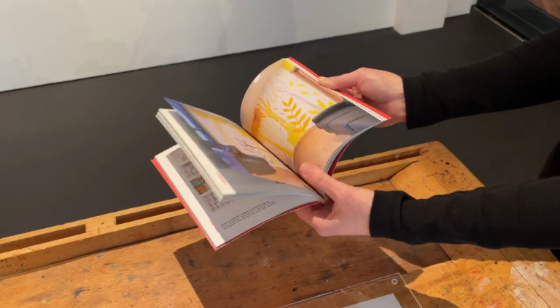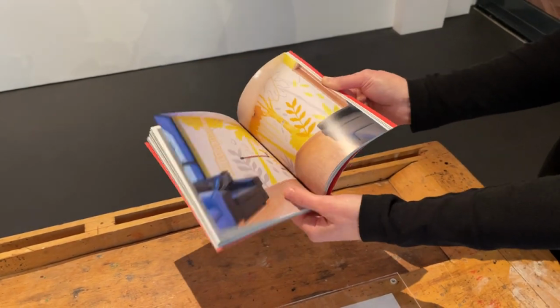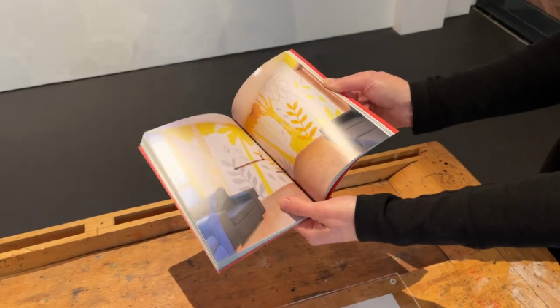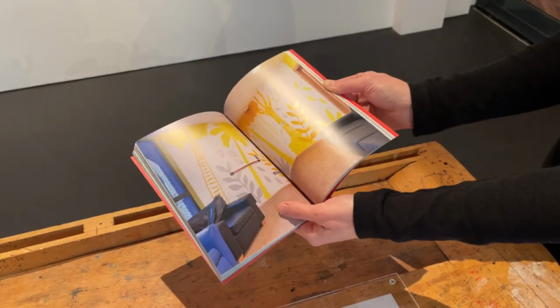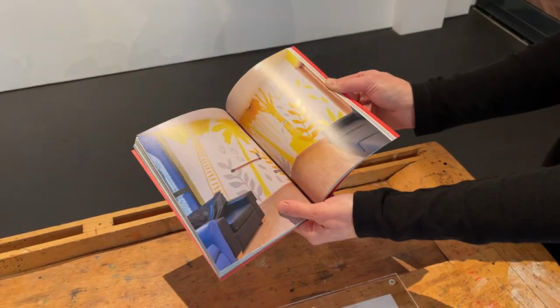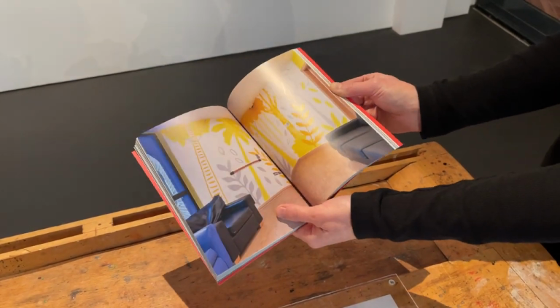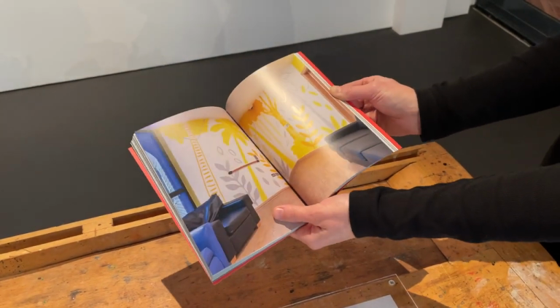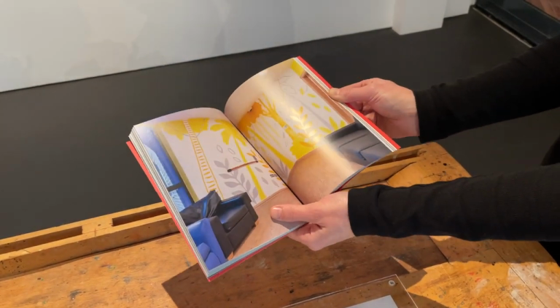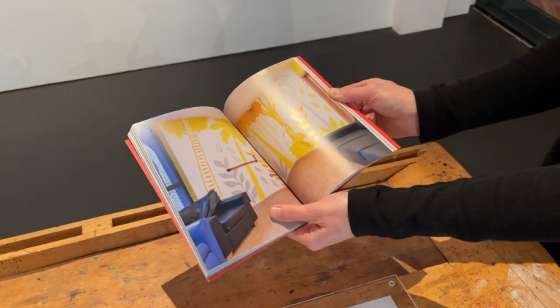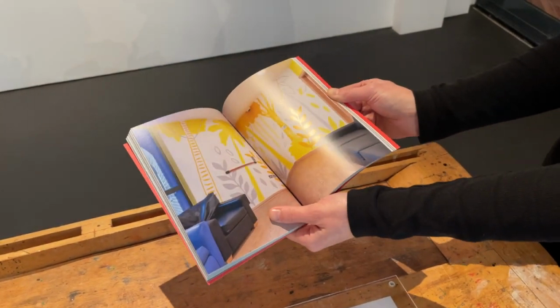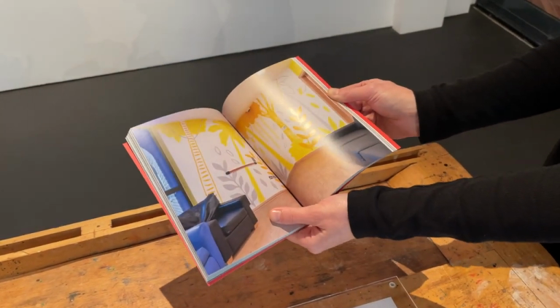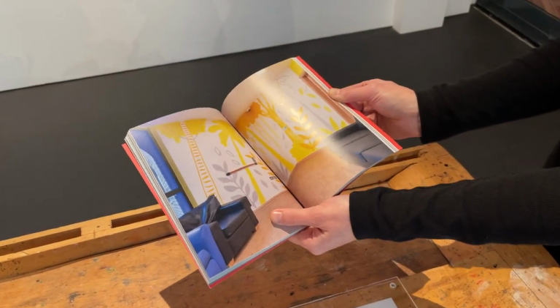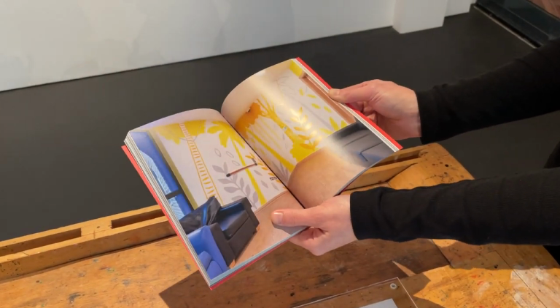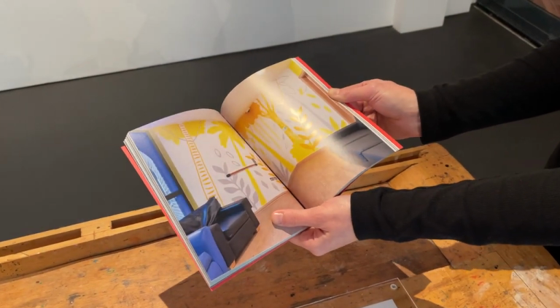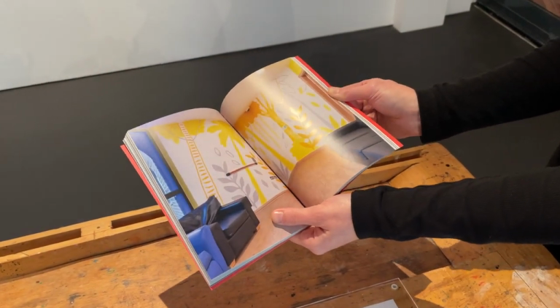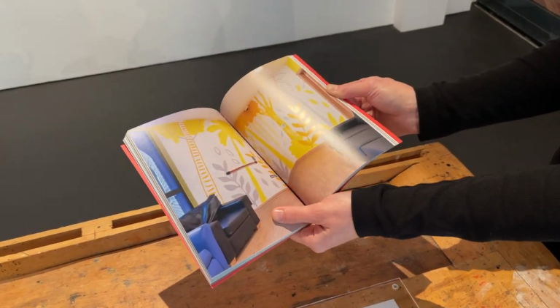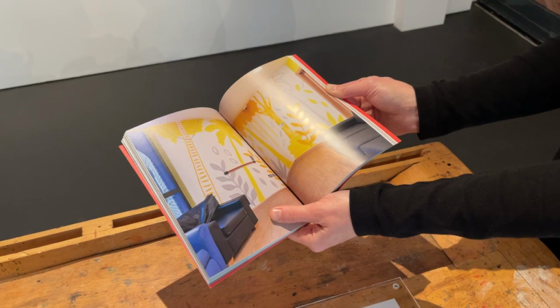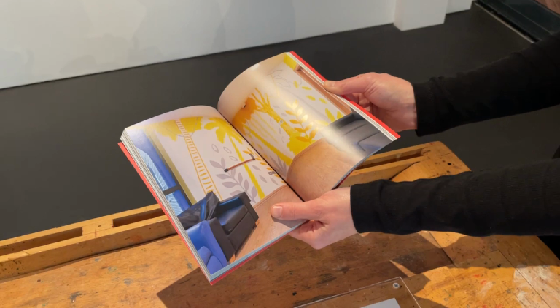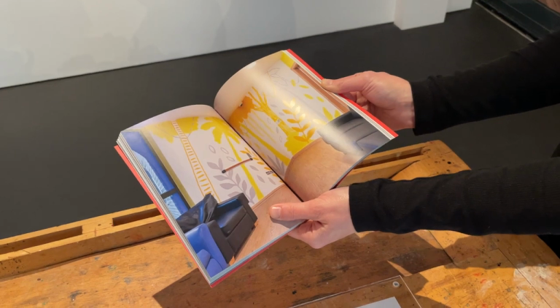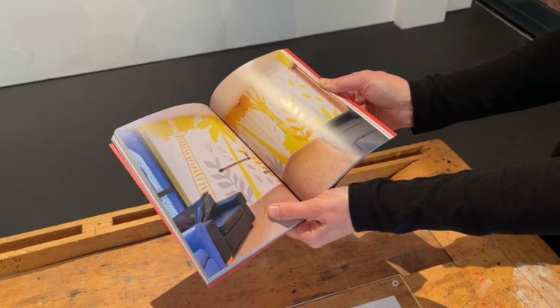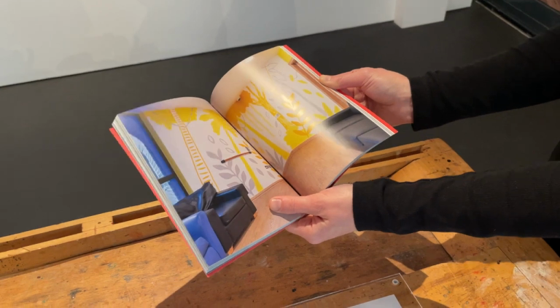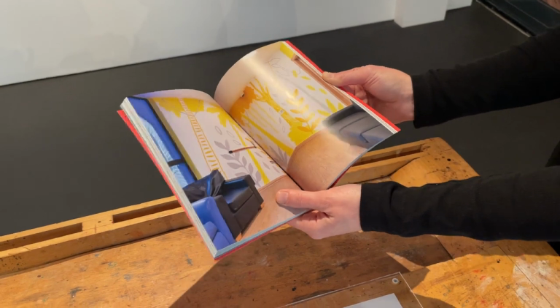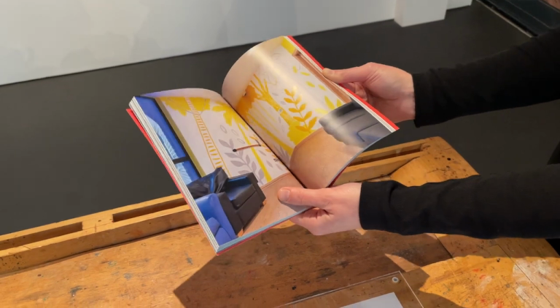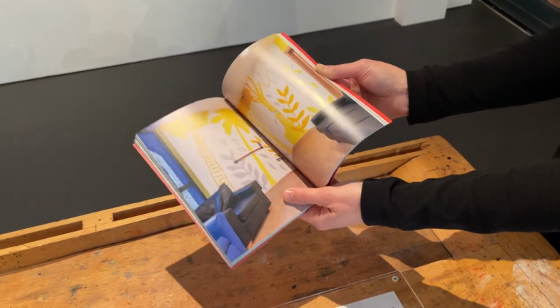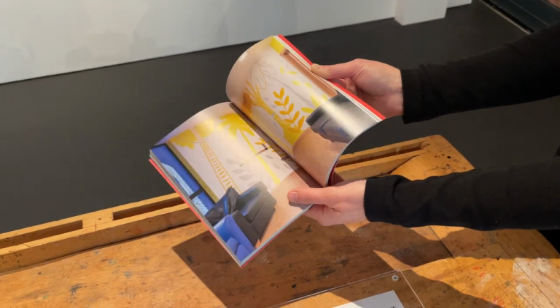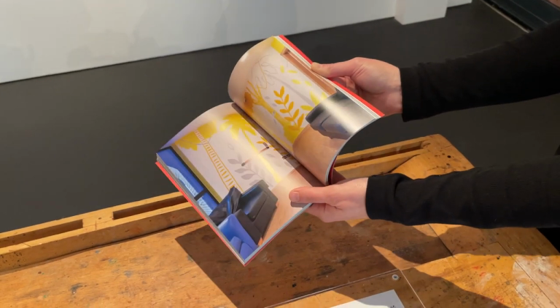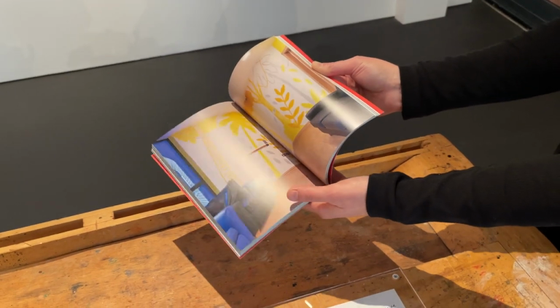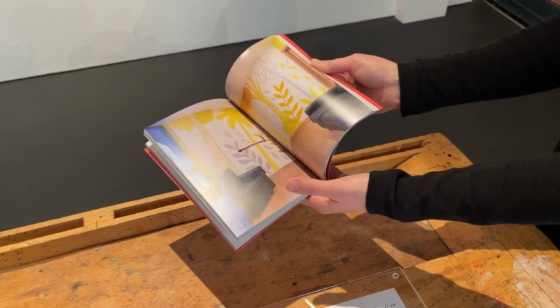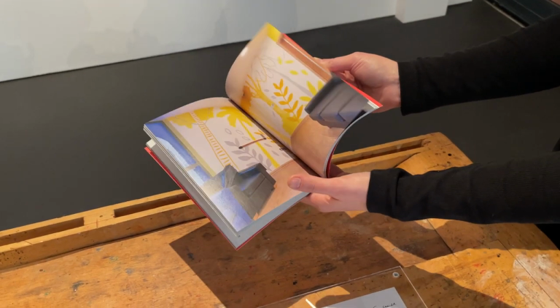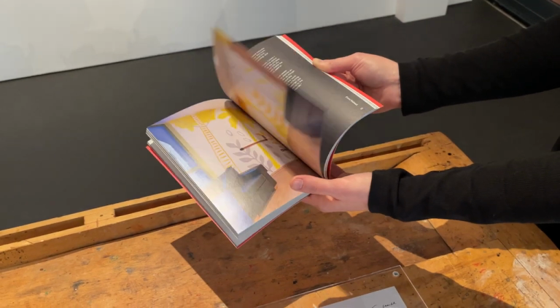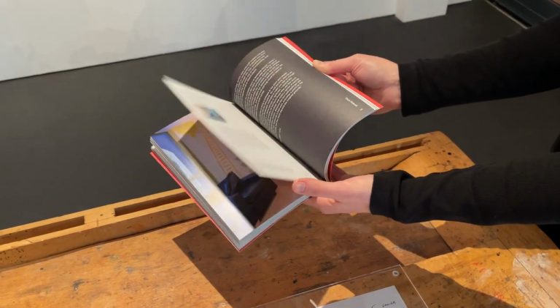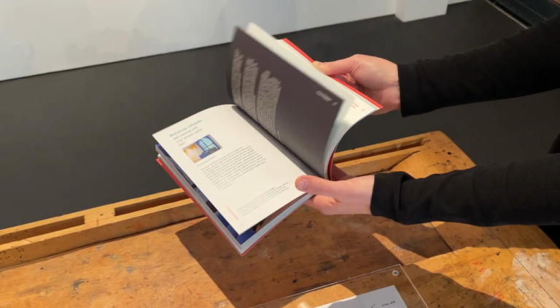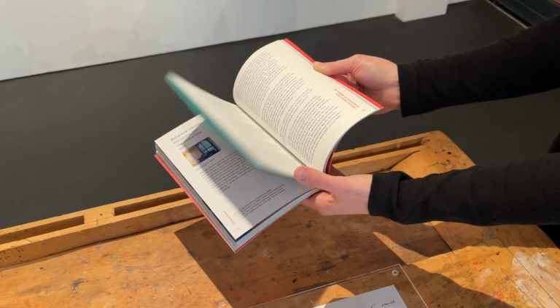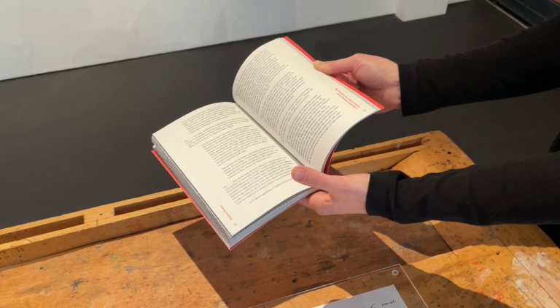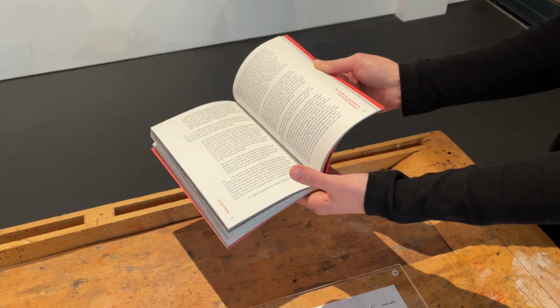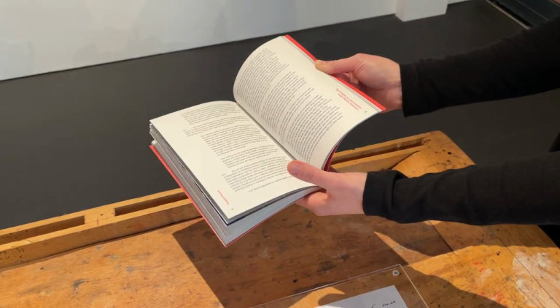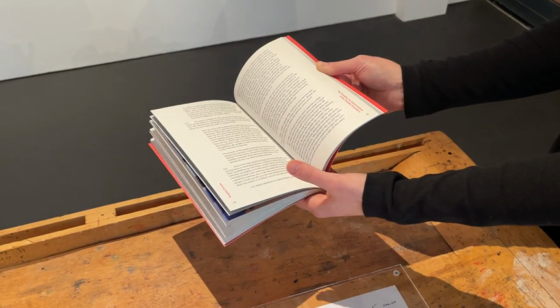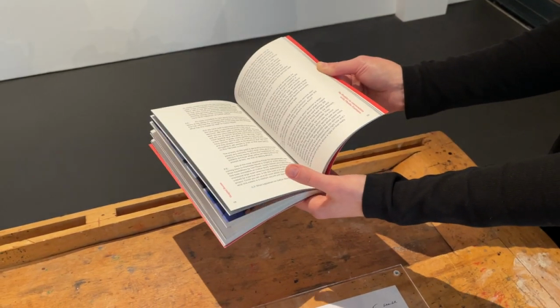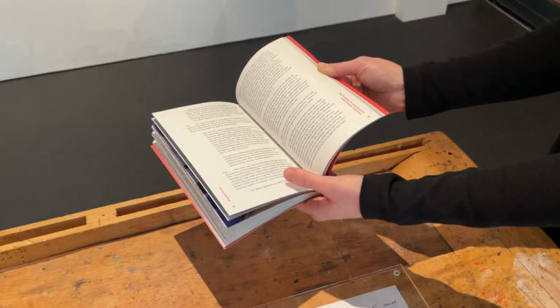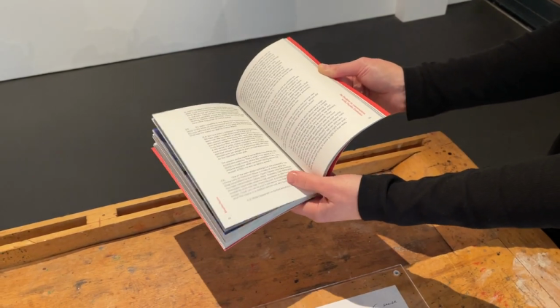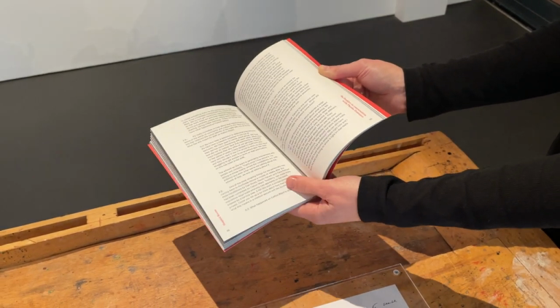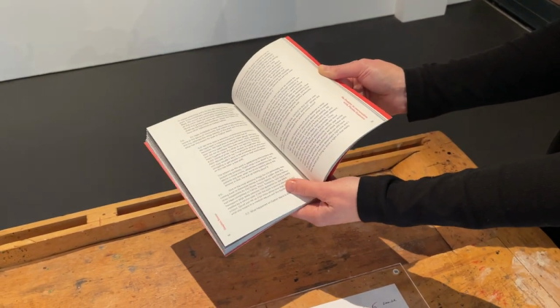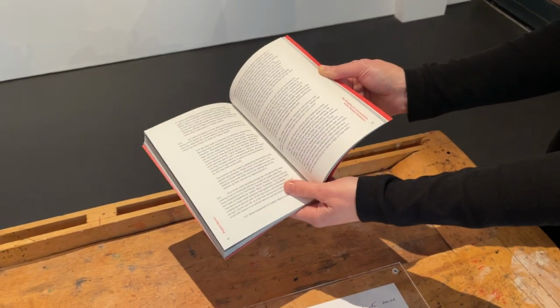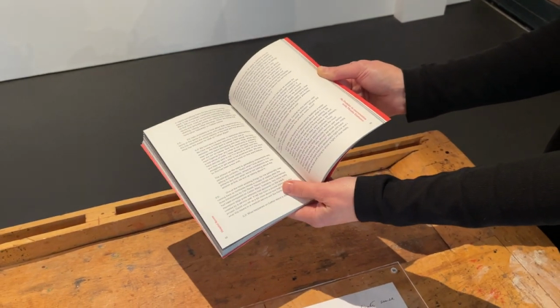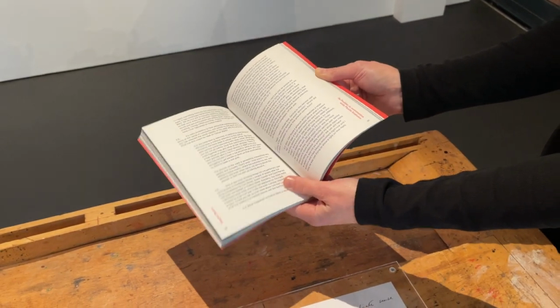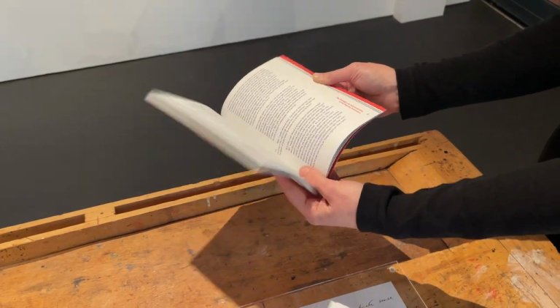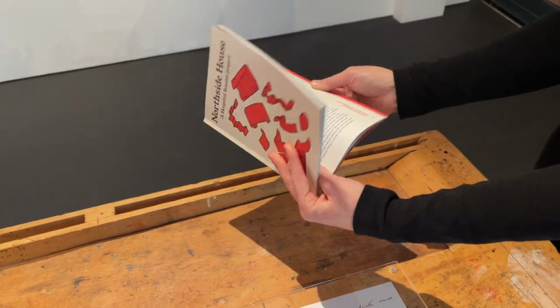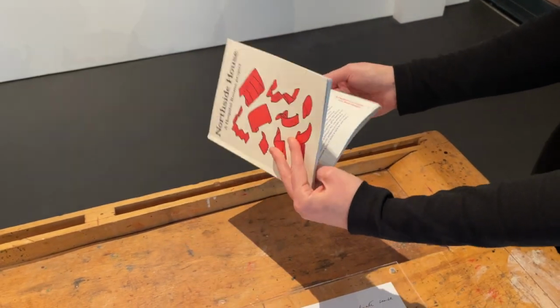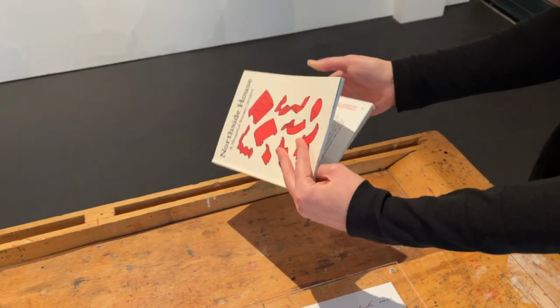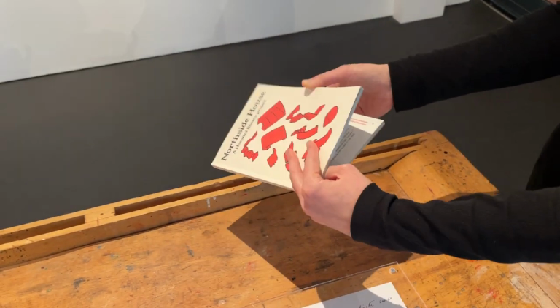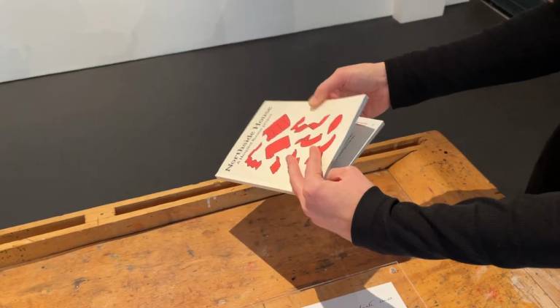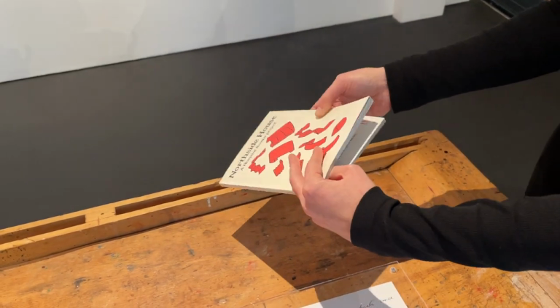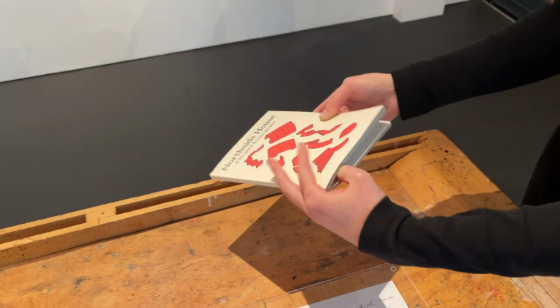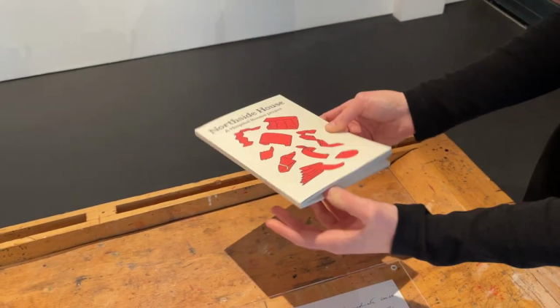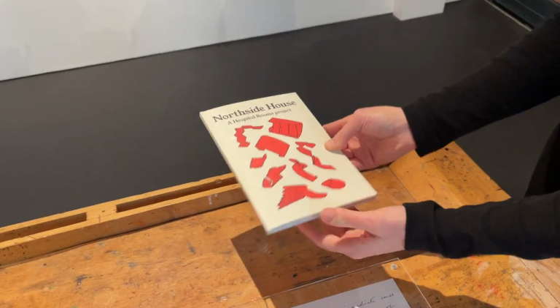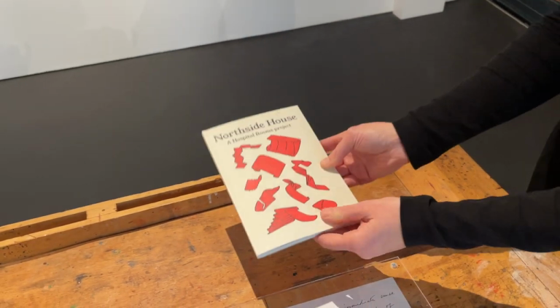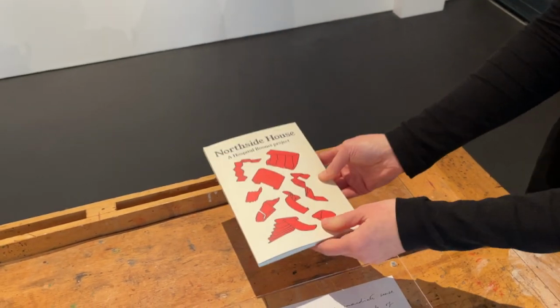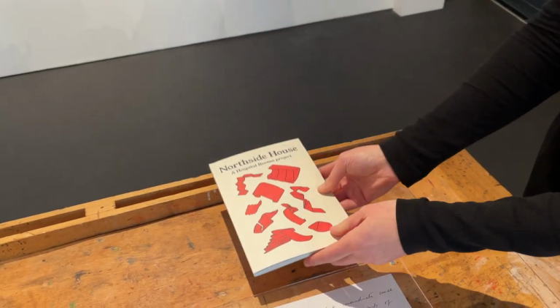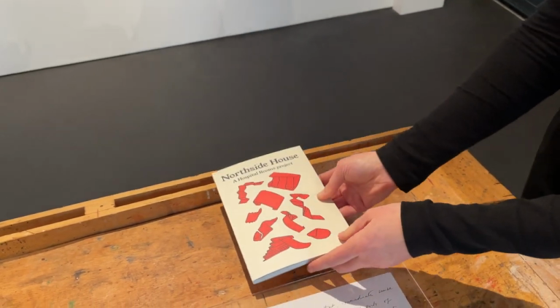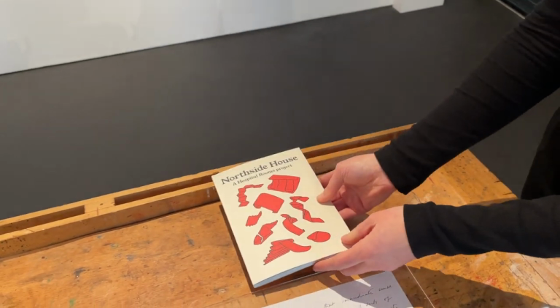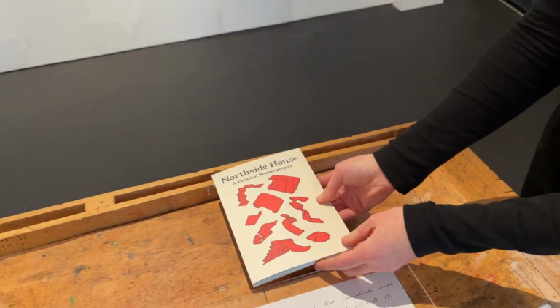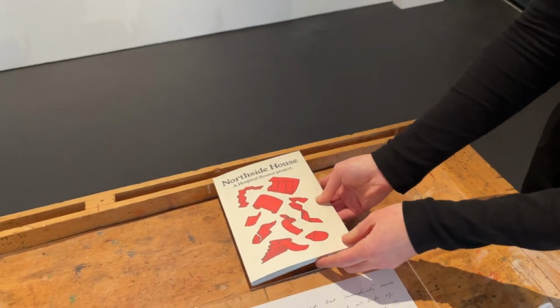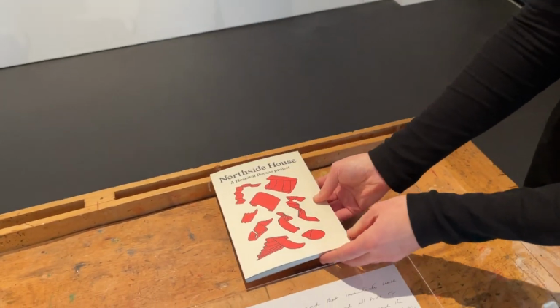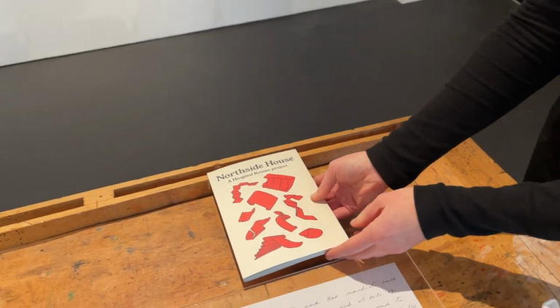It's a really lovely keepsake and we will be giving them out to everyone at Northside House. Get in touch with Sue if you want a copy — it's a really, really beautiful book.